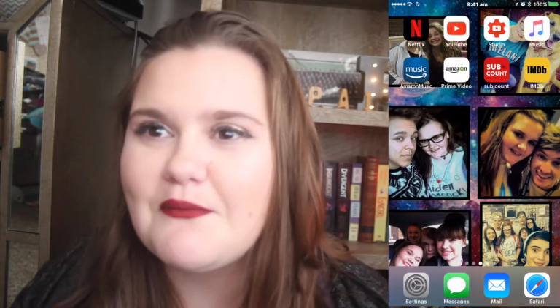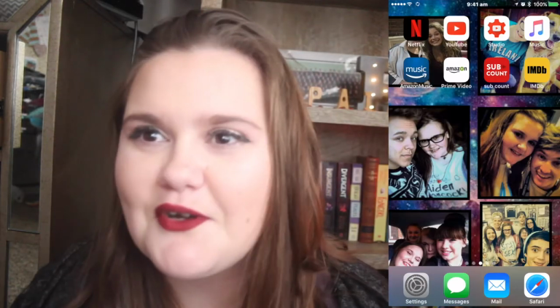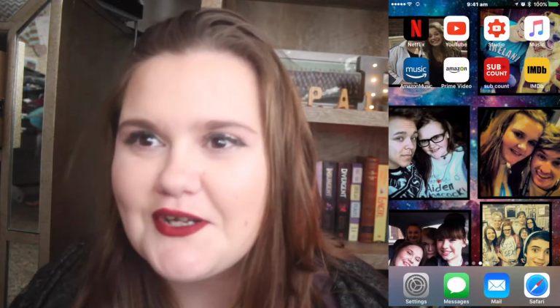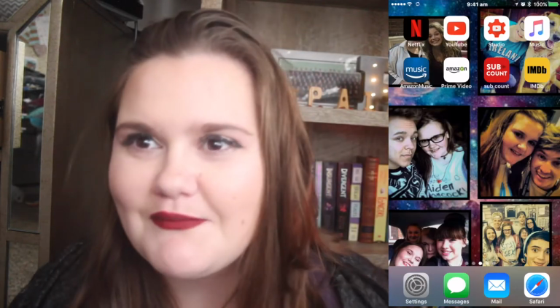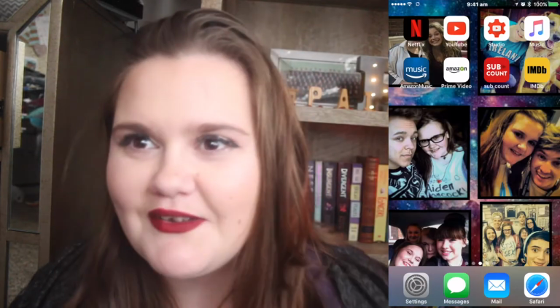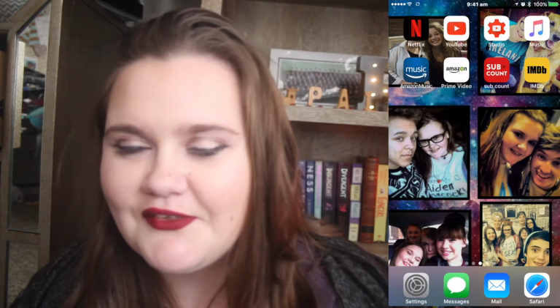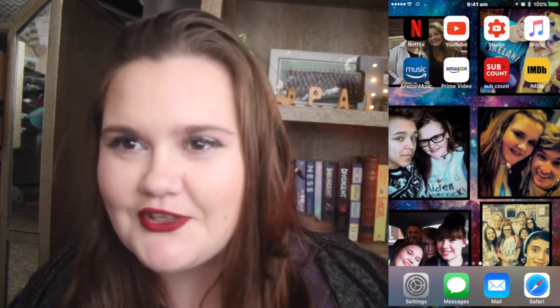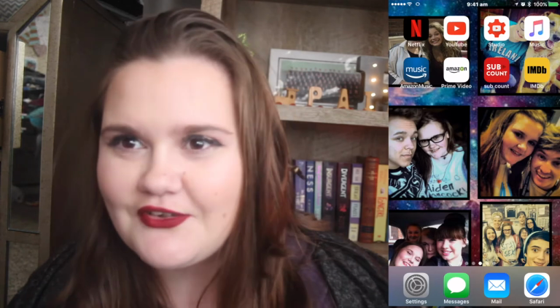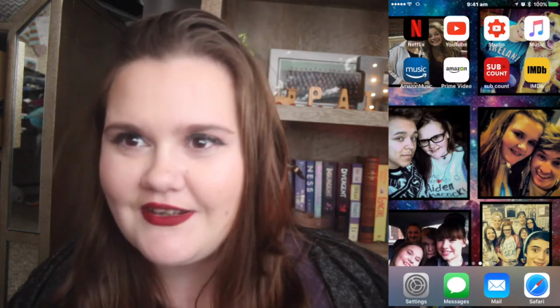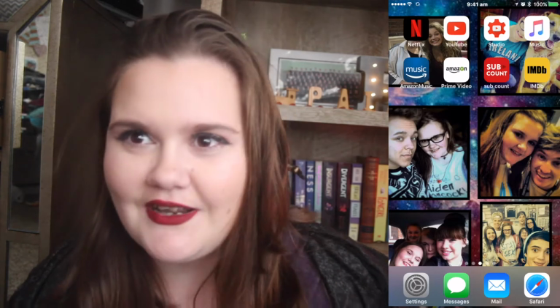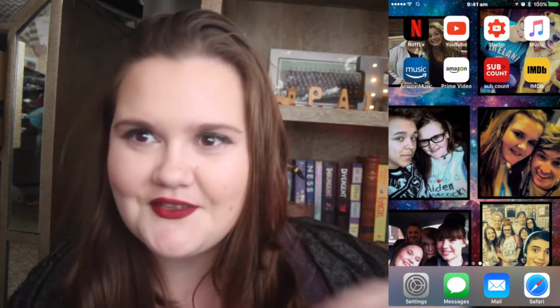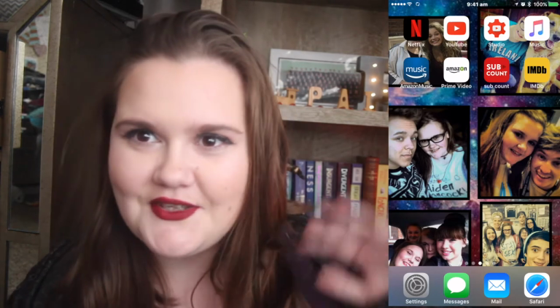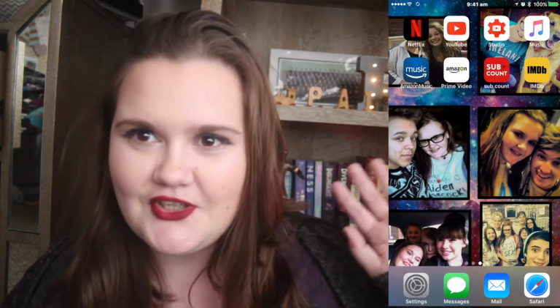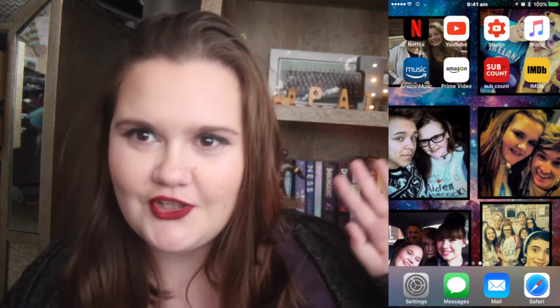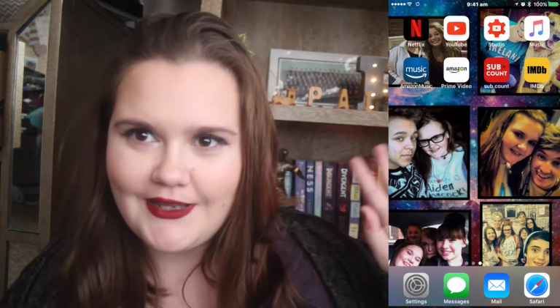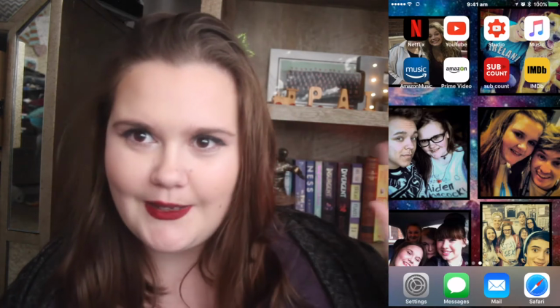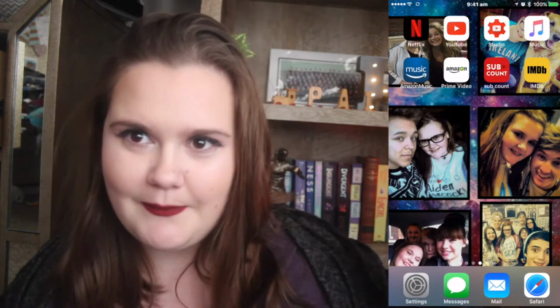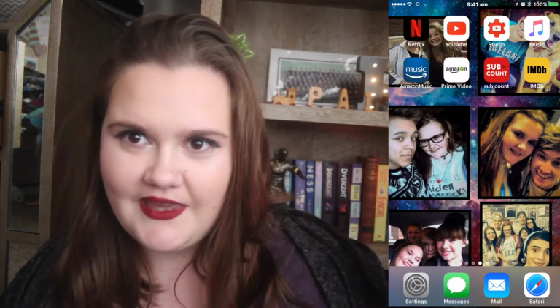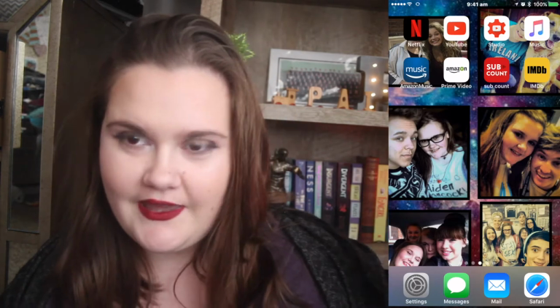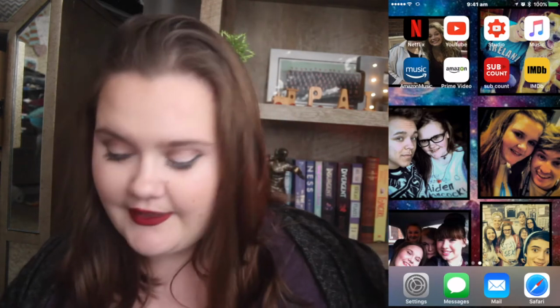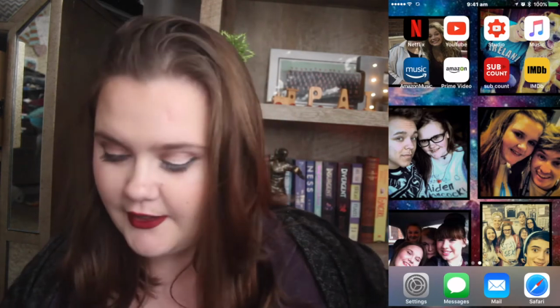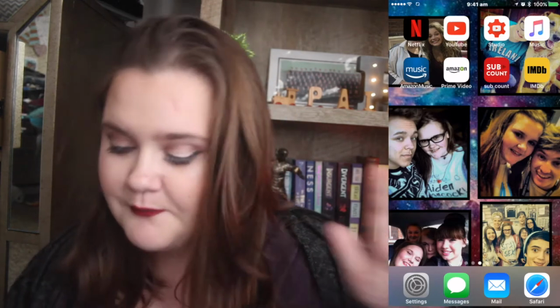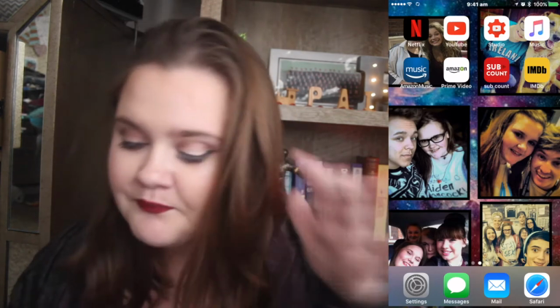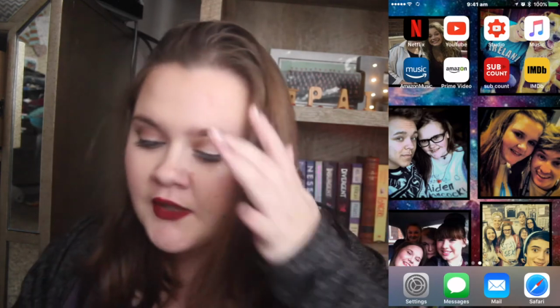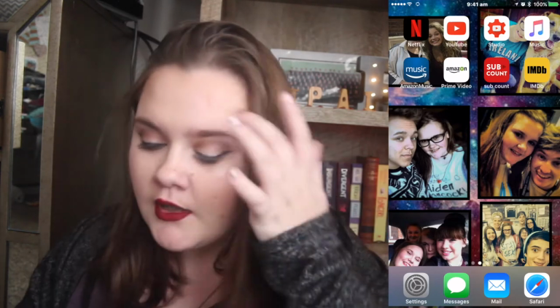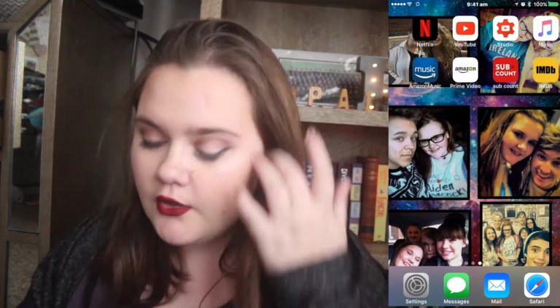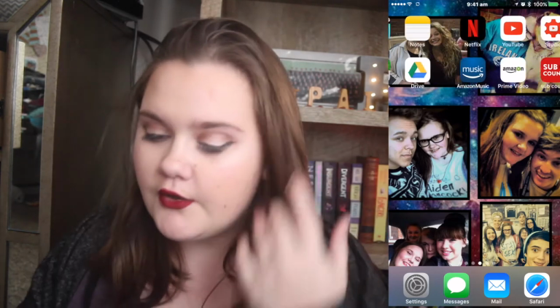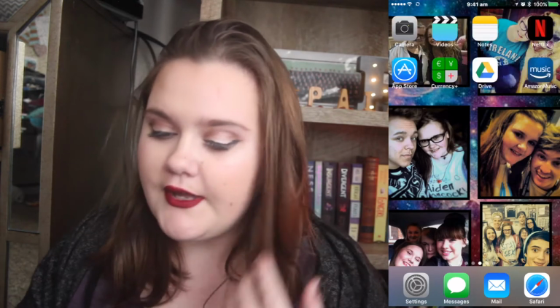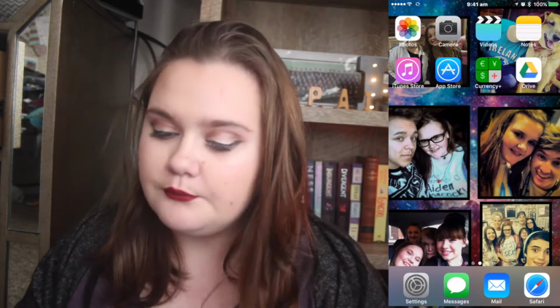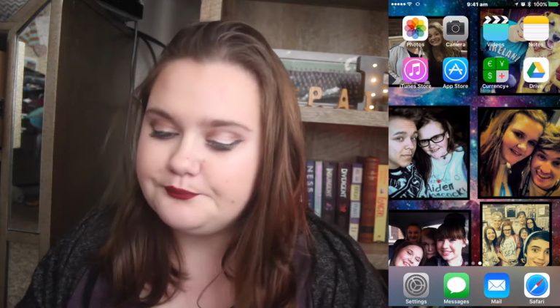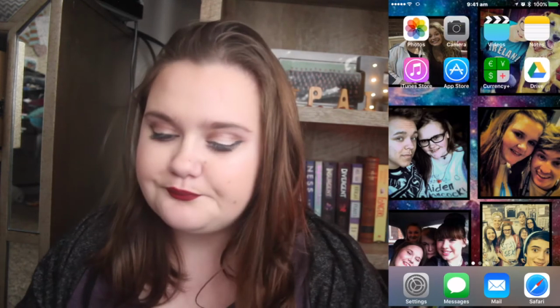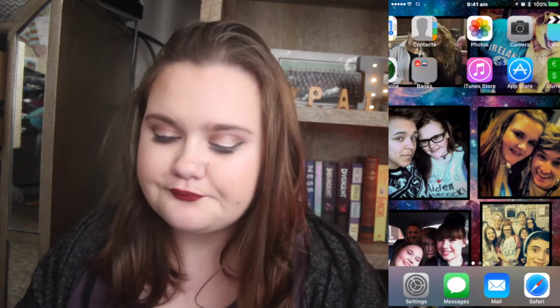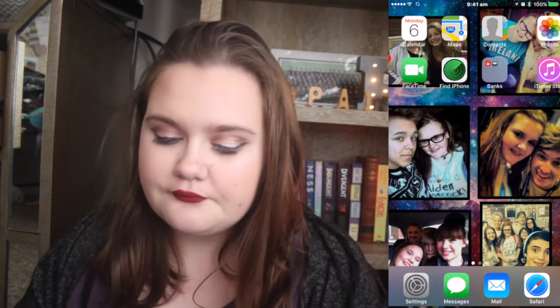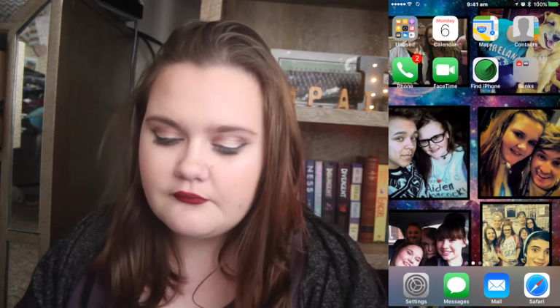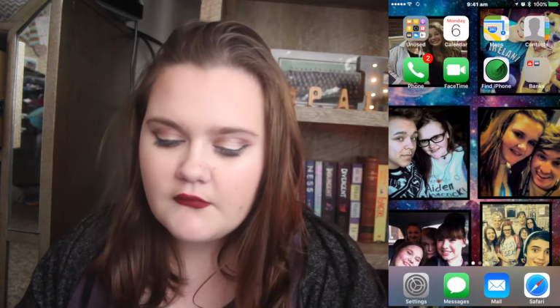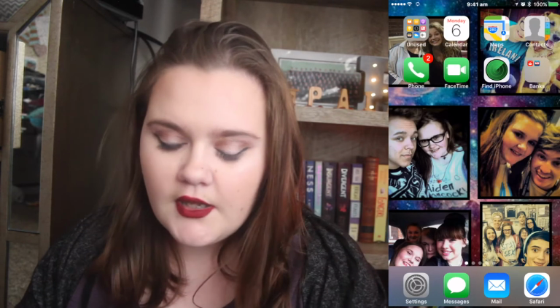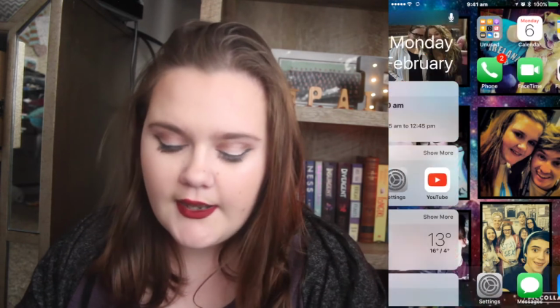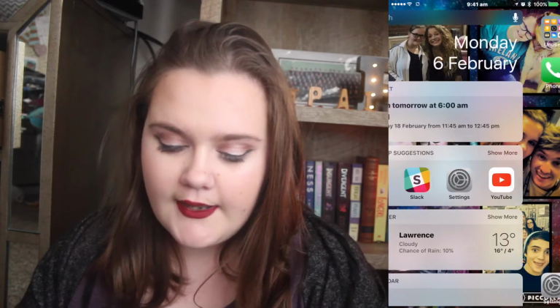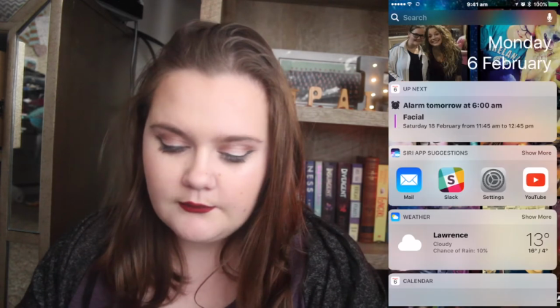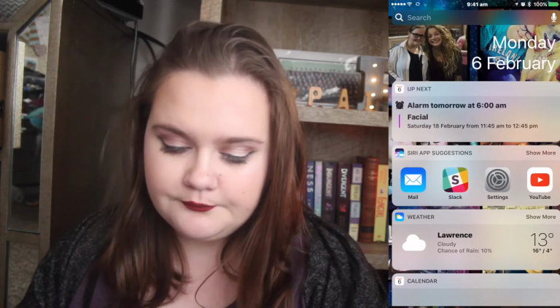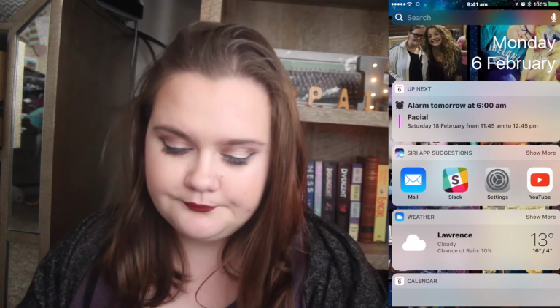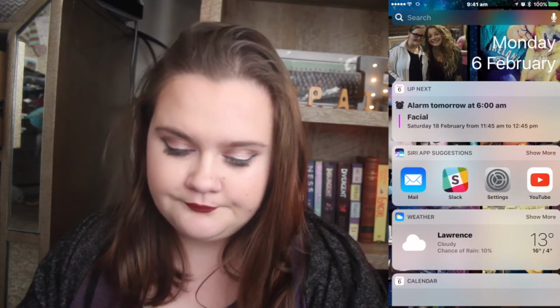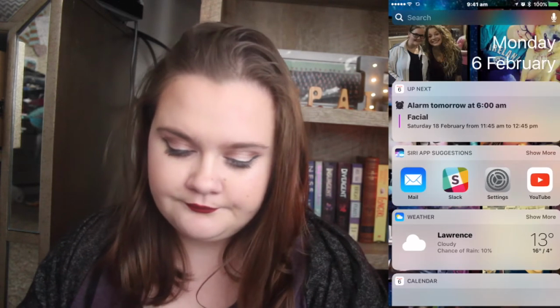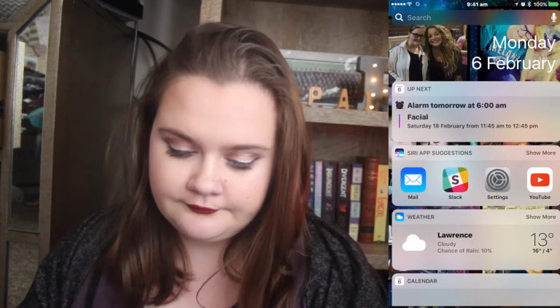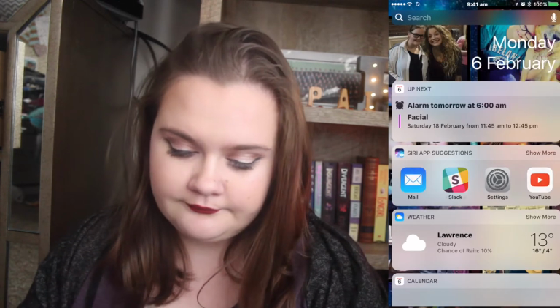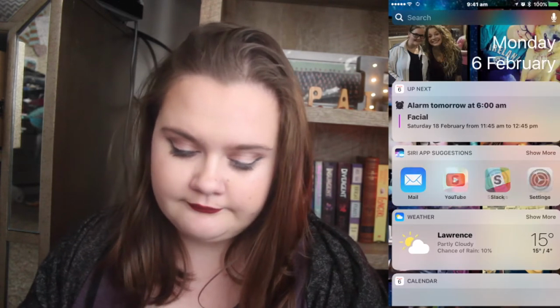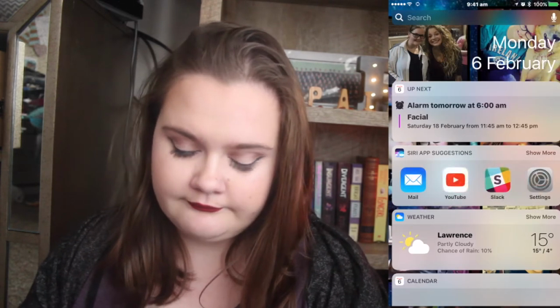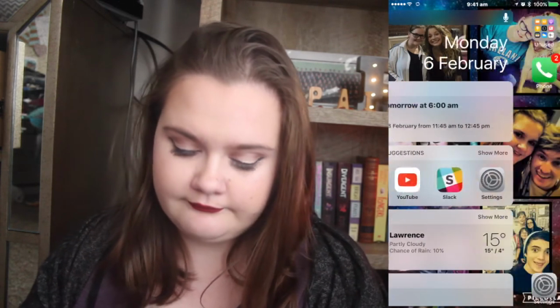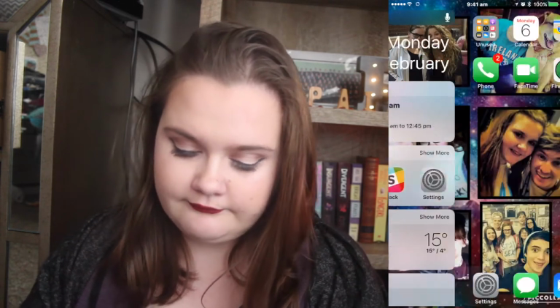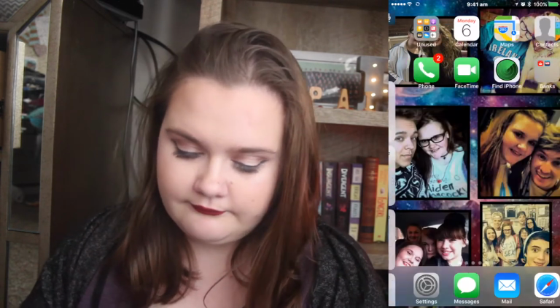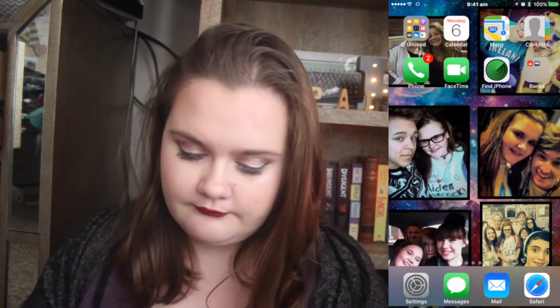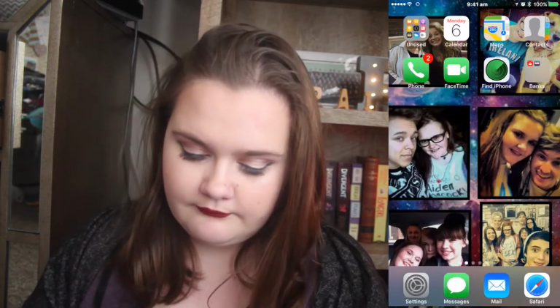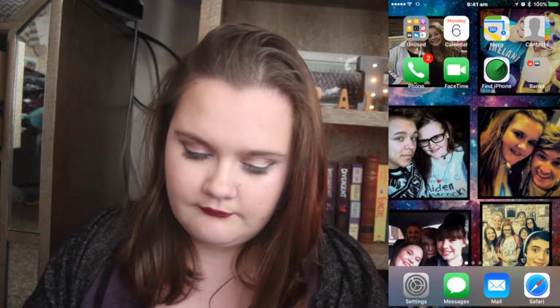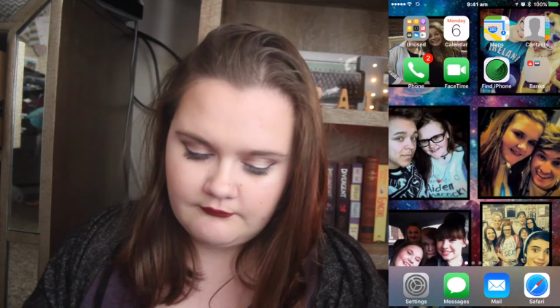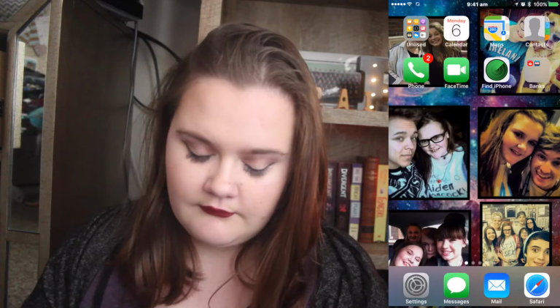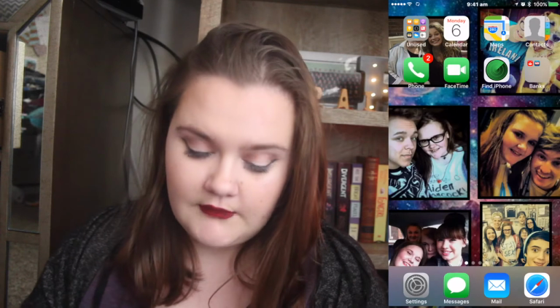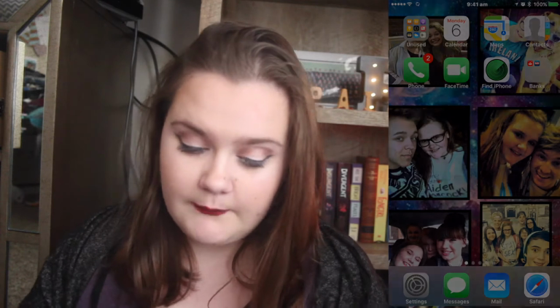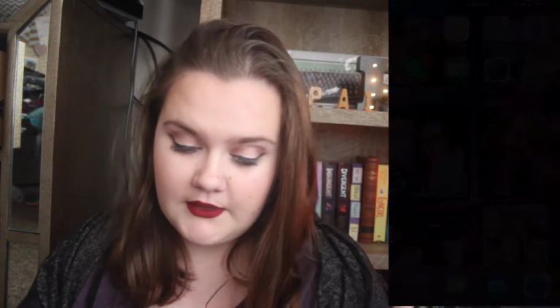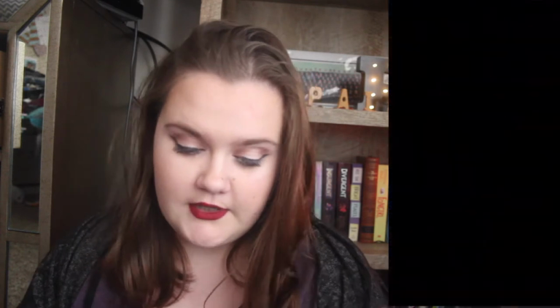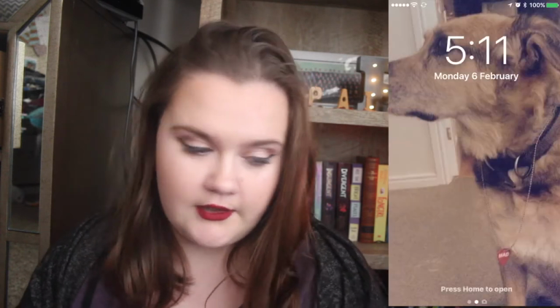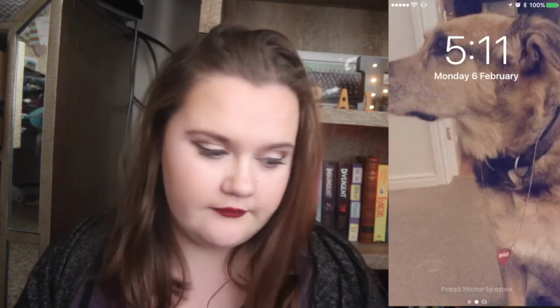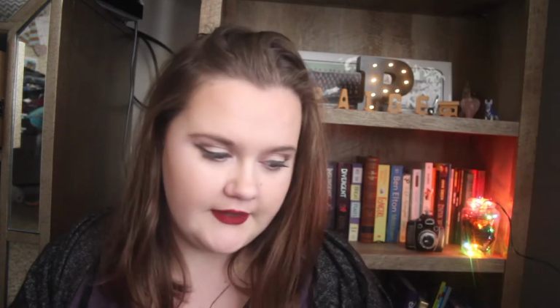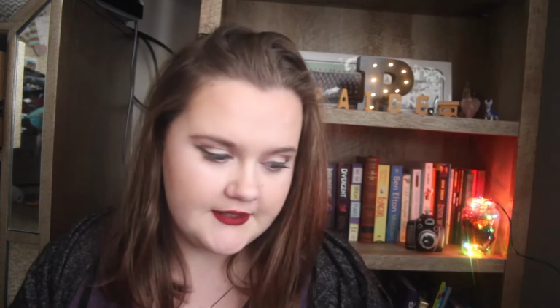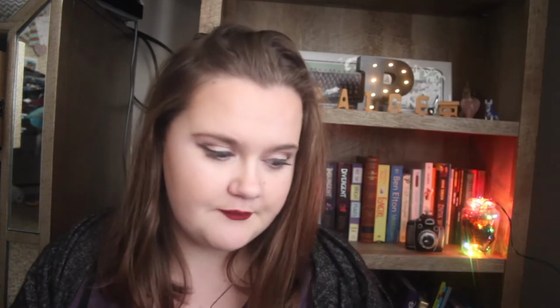So I'm recording my phone screen now, so it should appear here. I'm going to turn it off first.